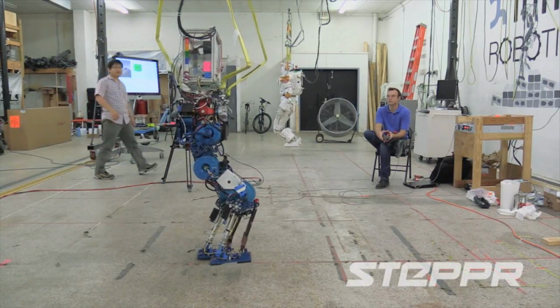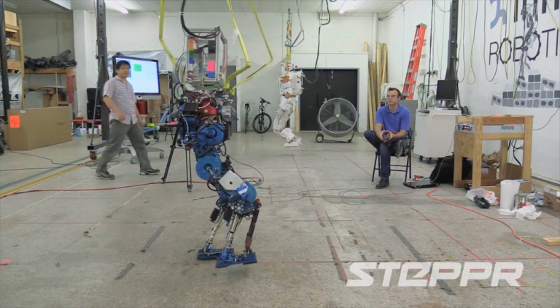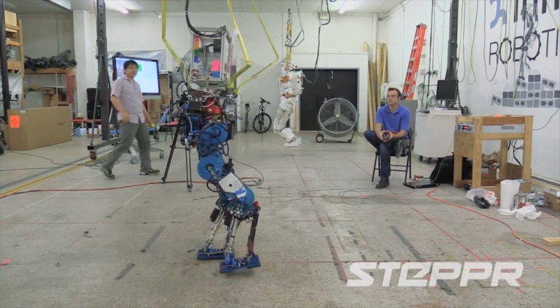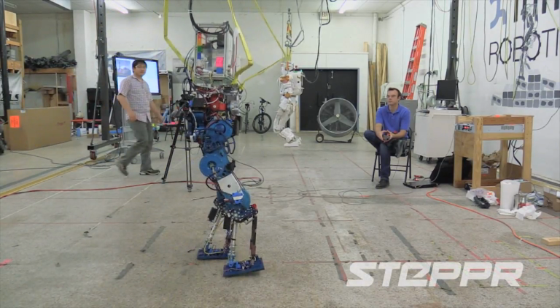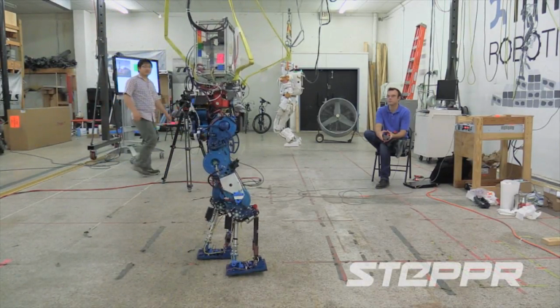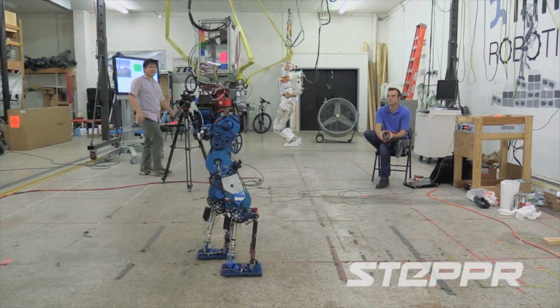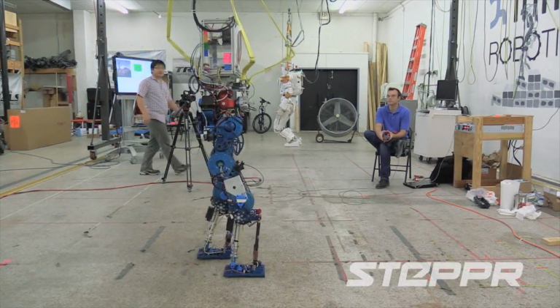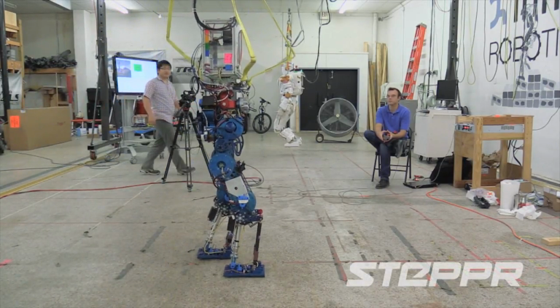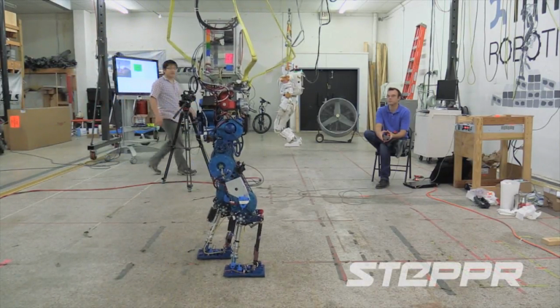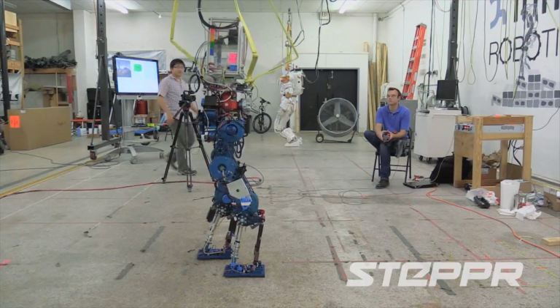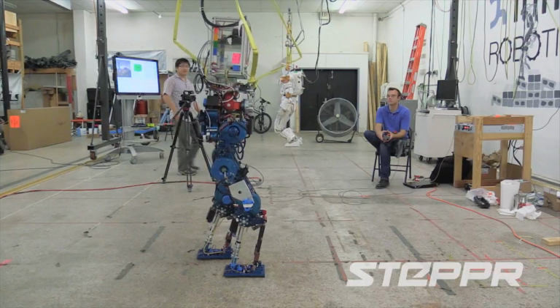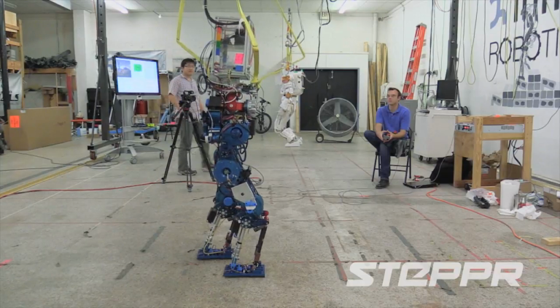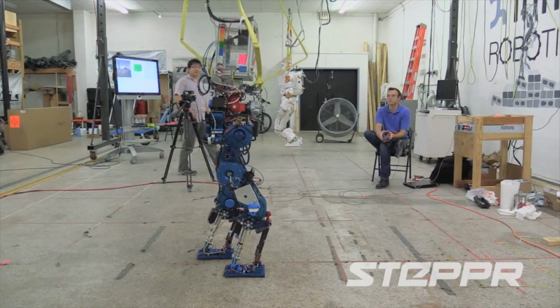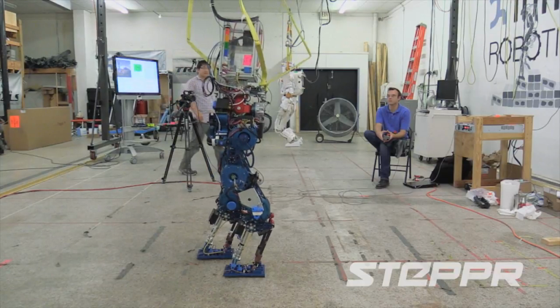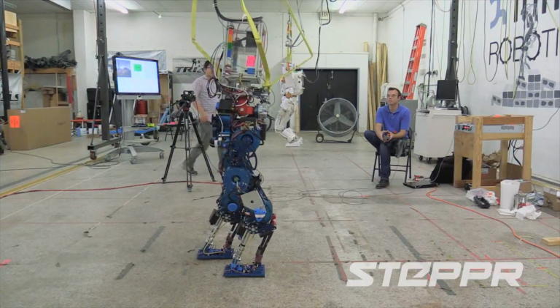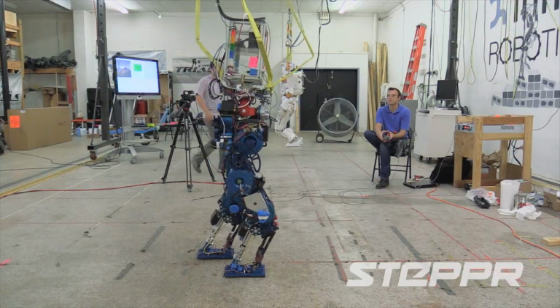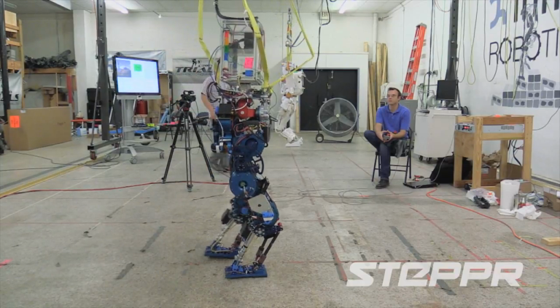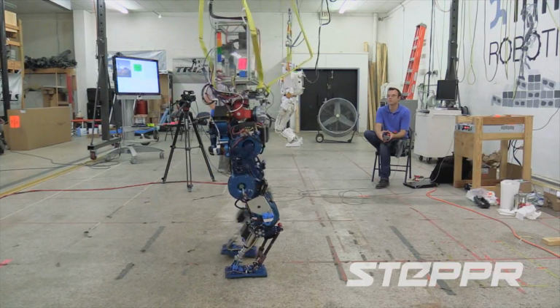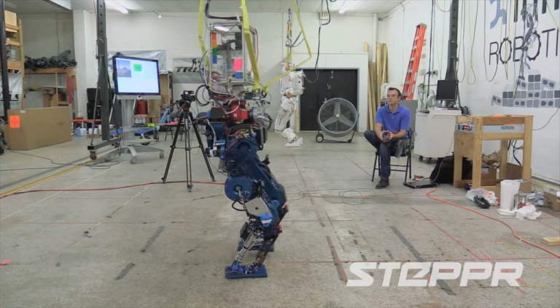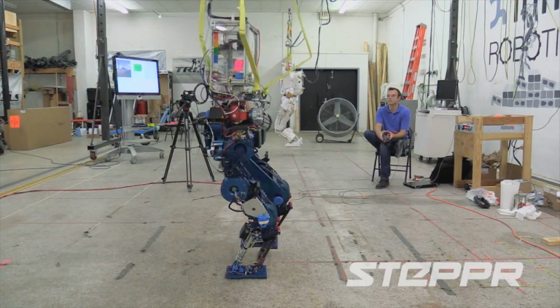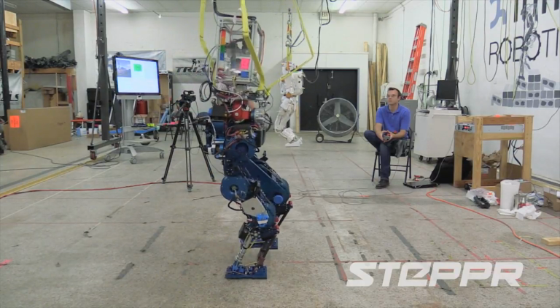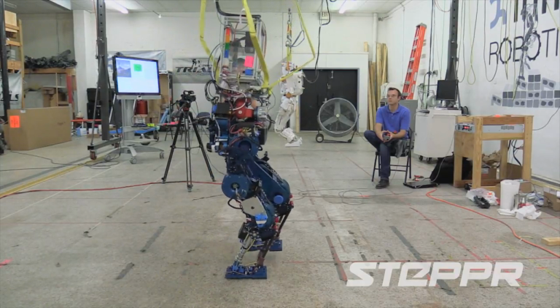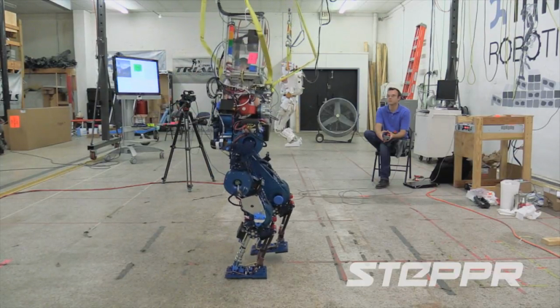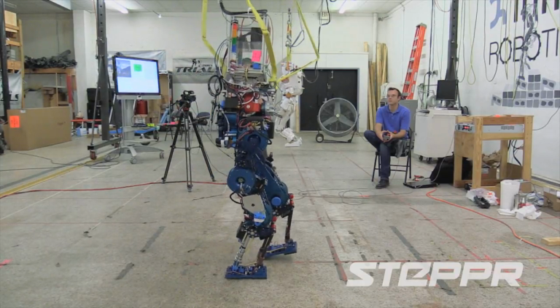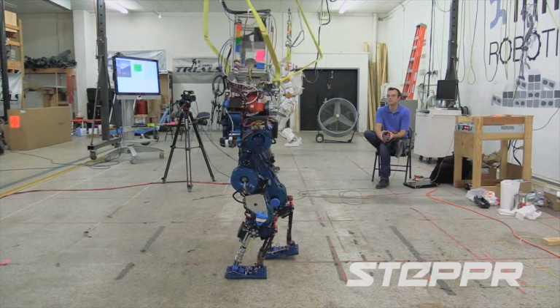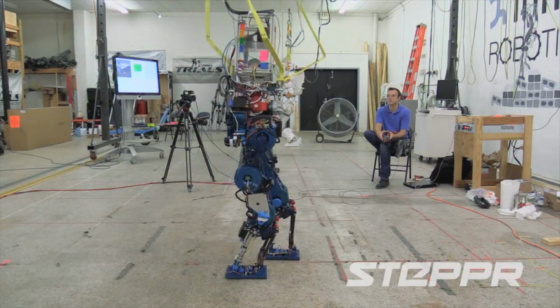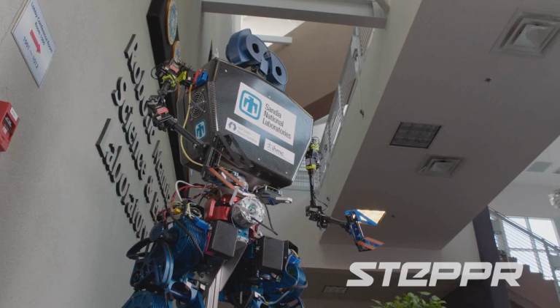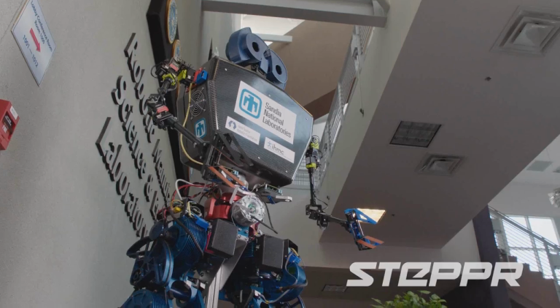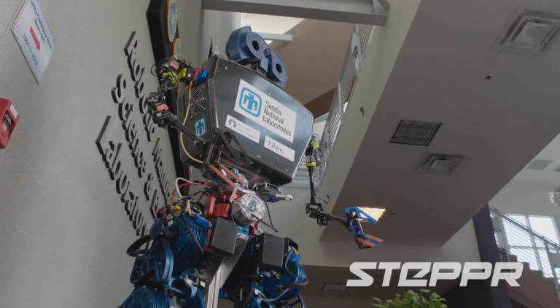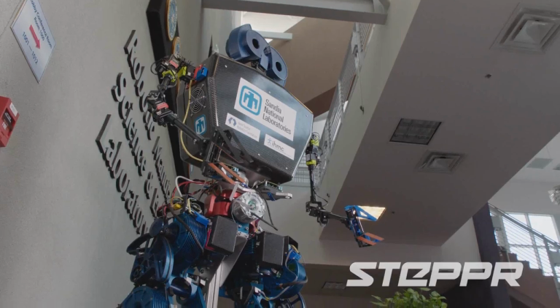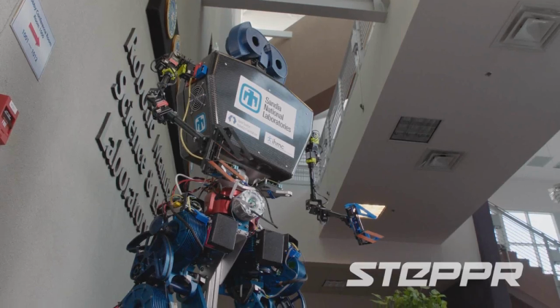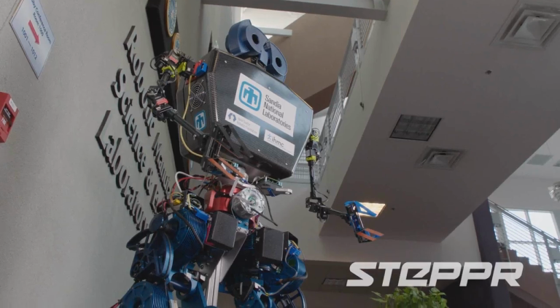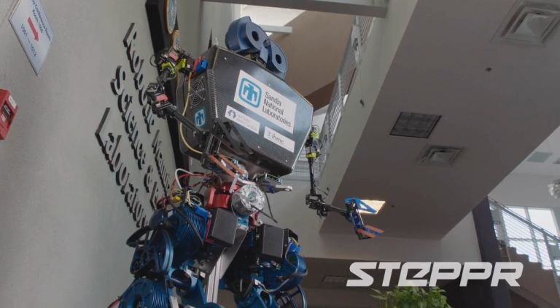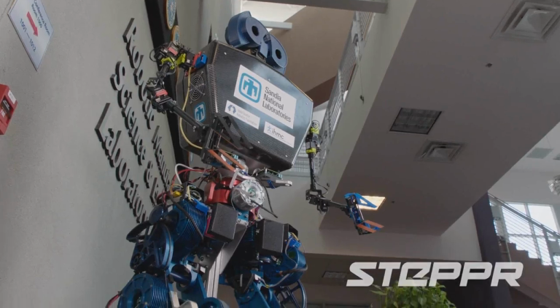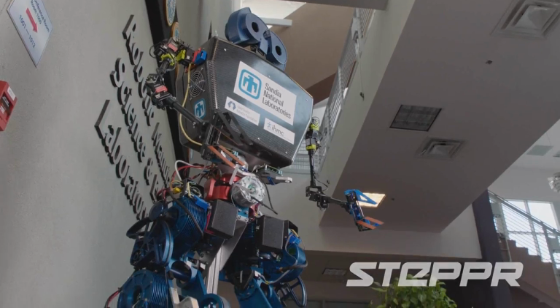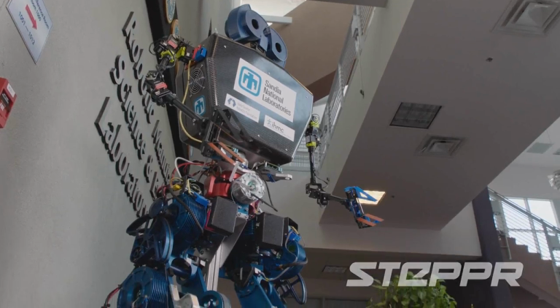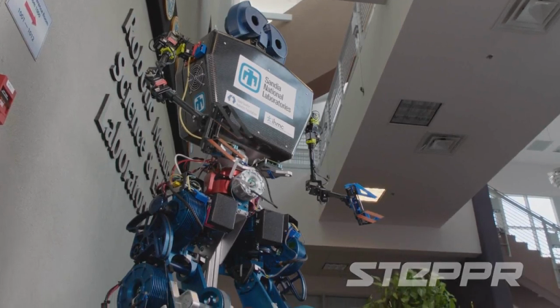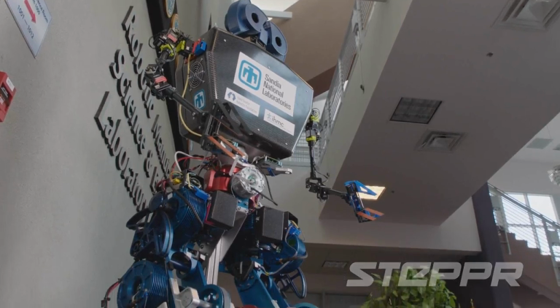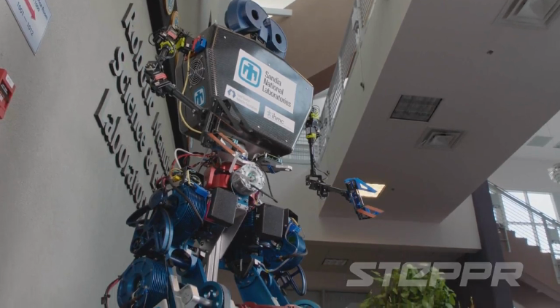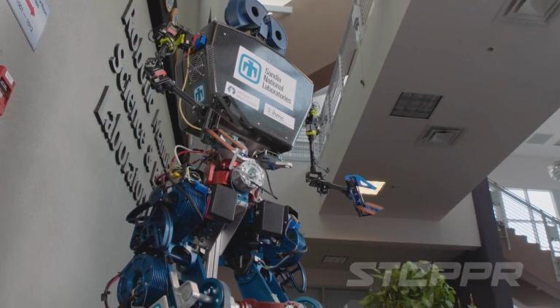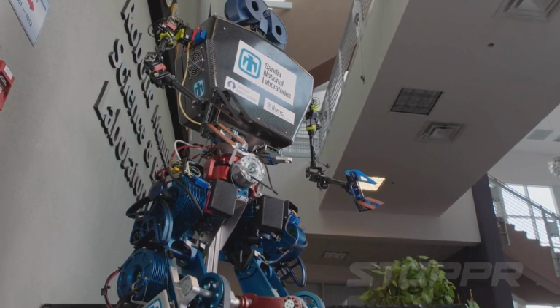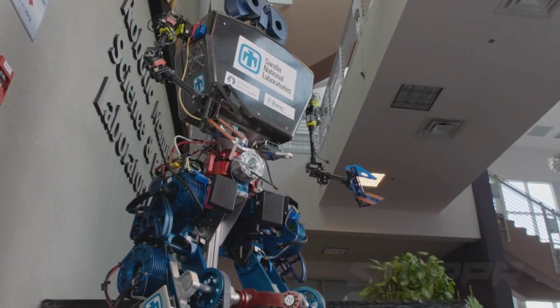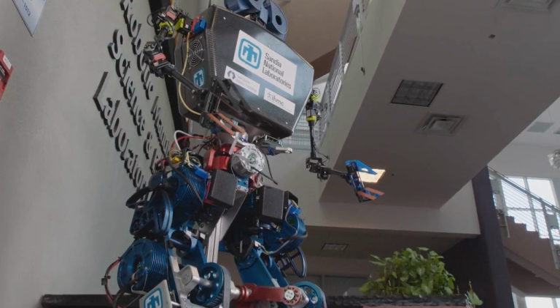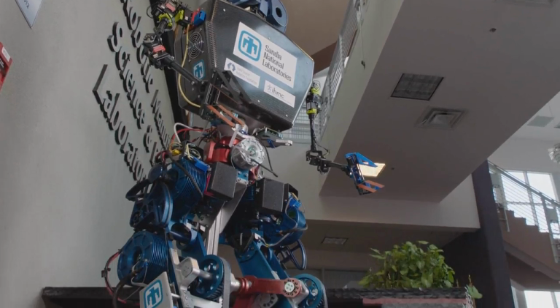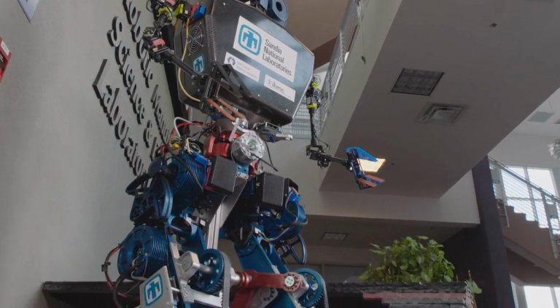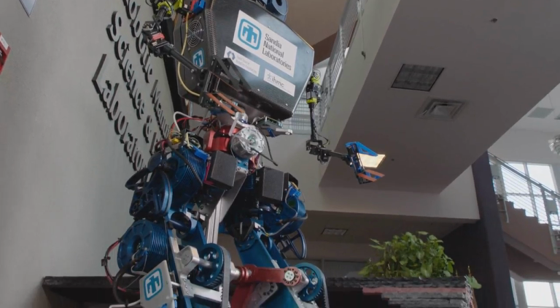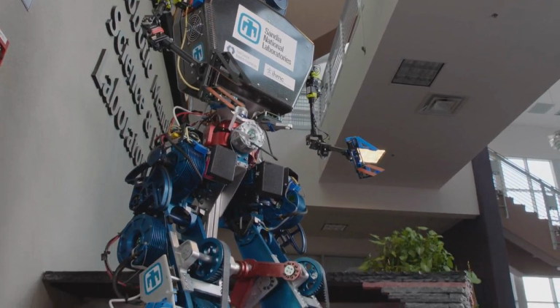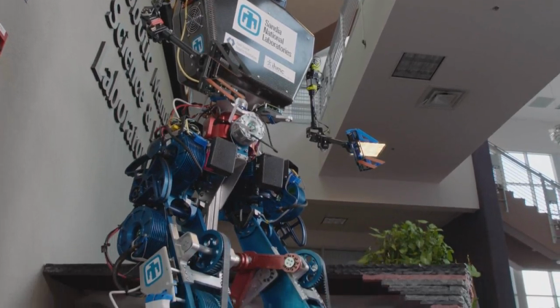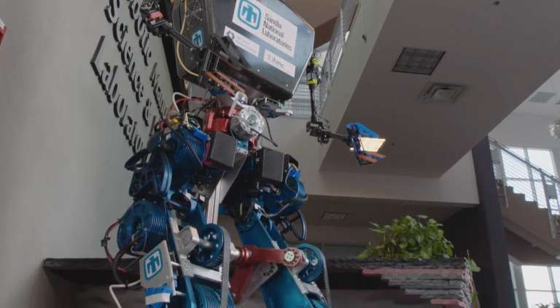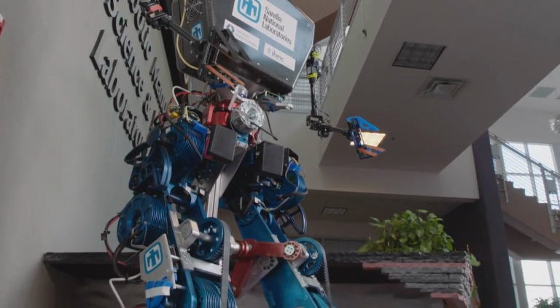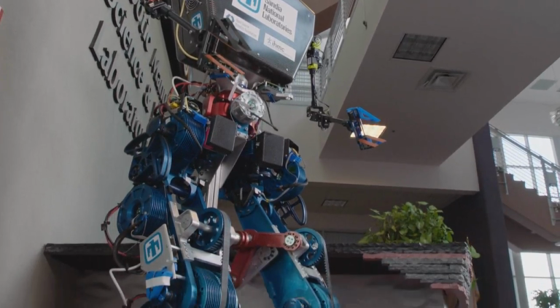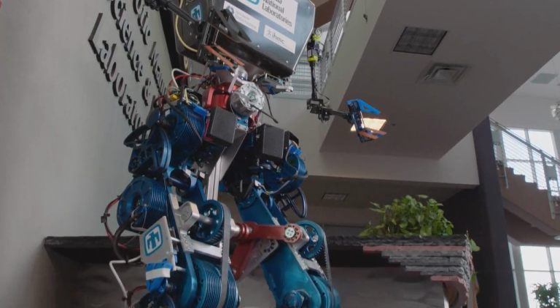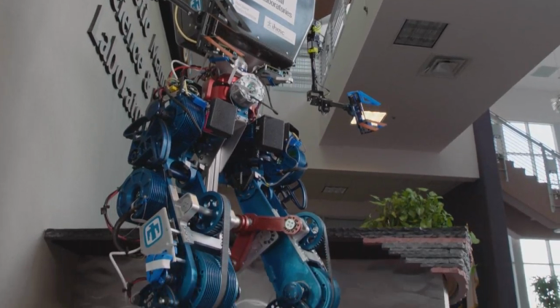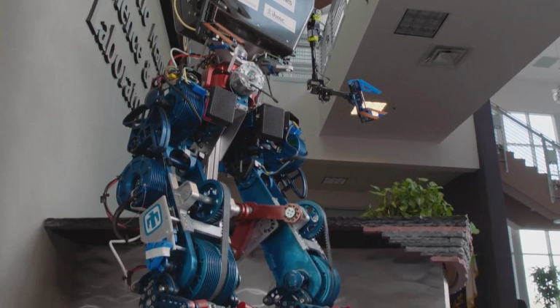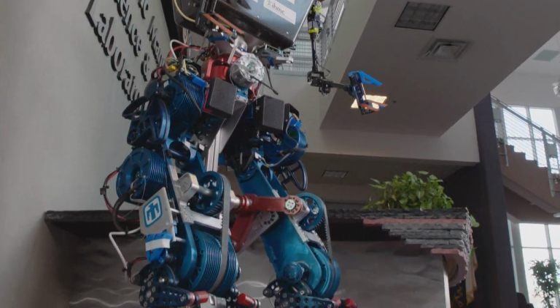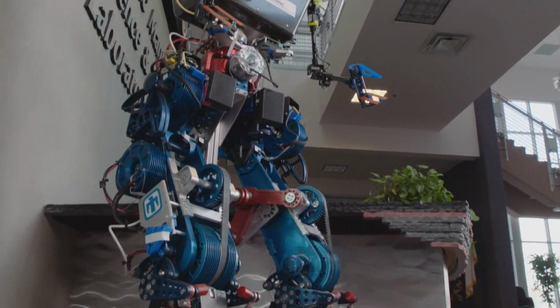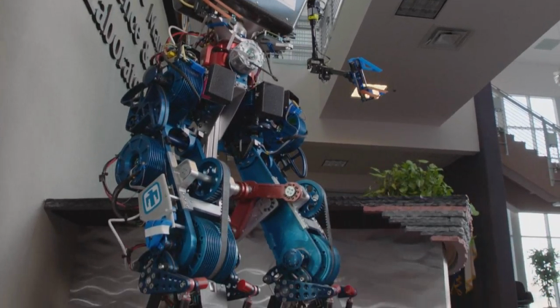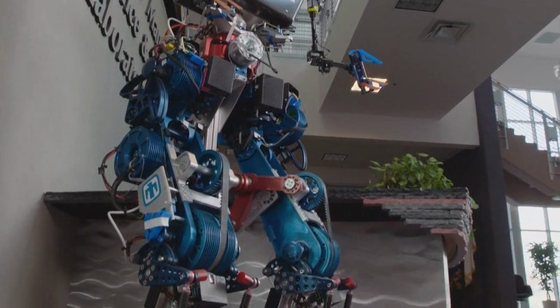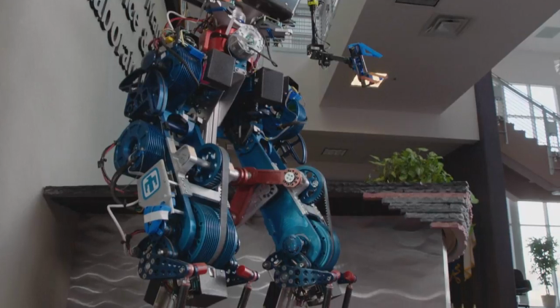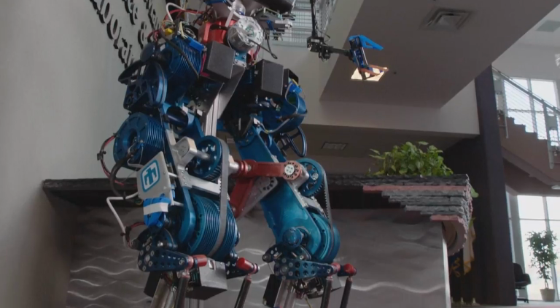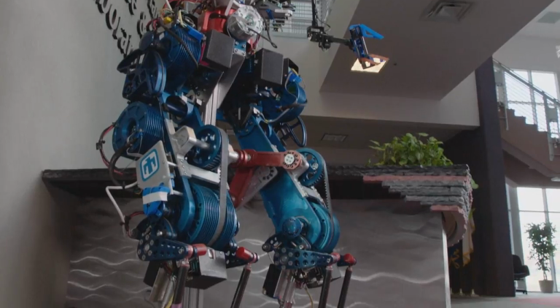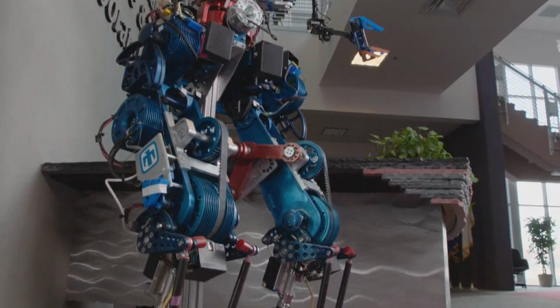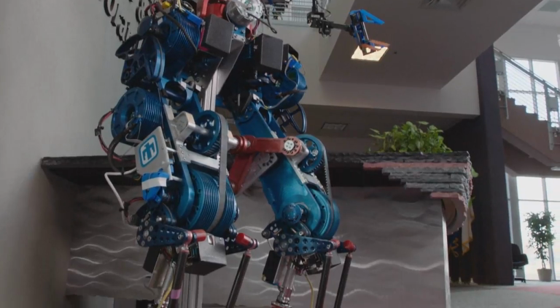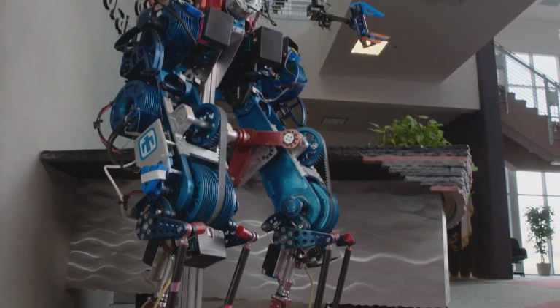Our first robot, Stepper, was designed to be a testbed for joint-level mechanisms to improve energy efficiency.